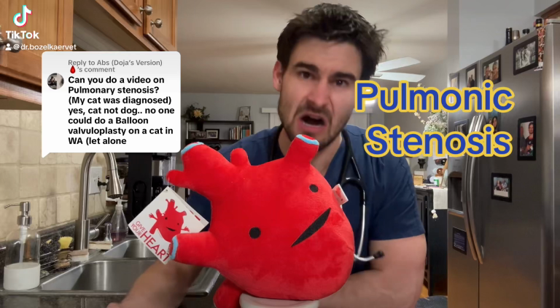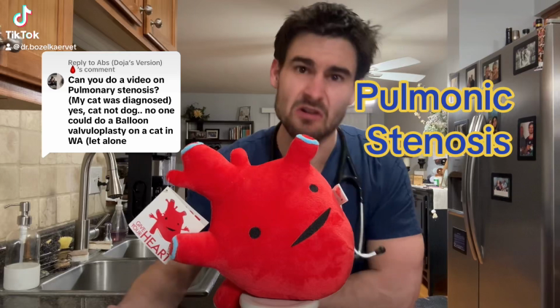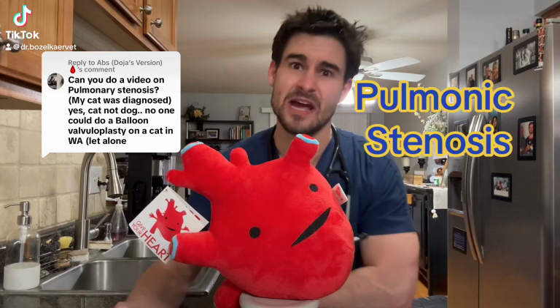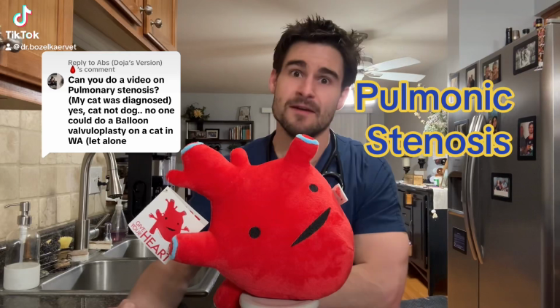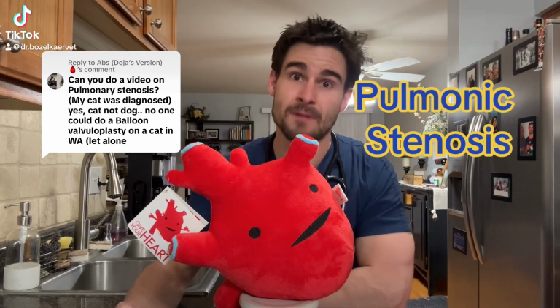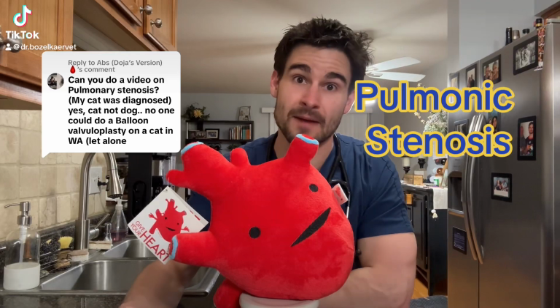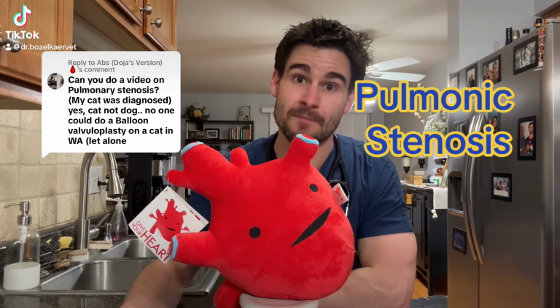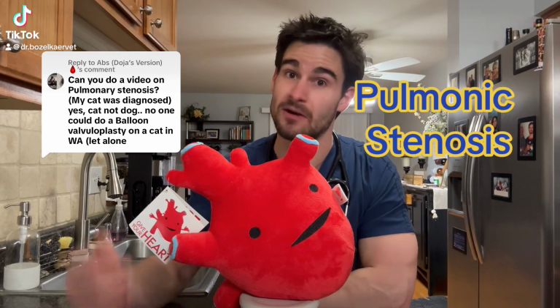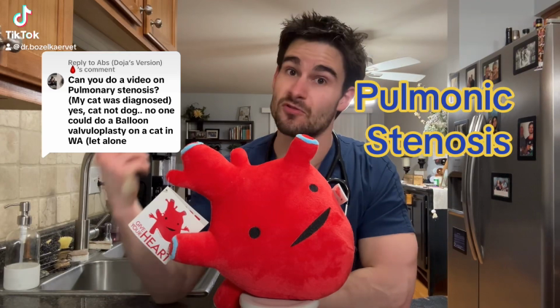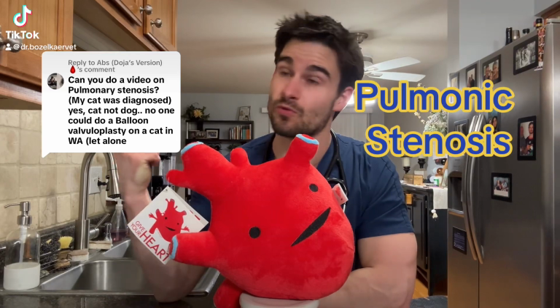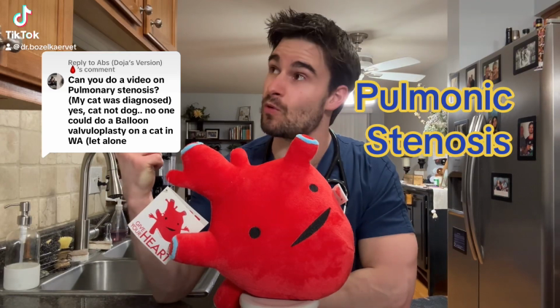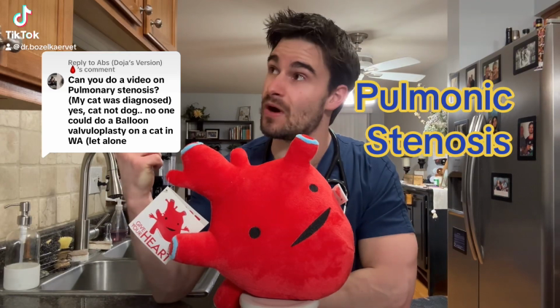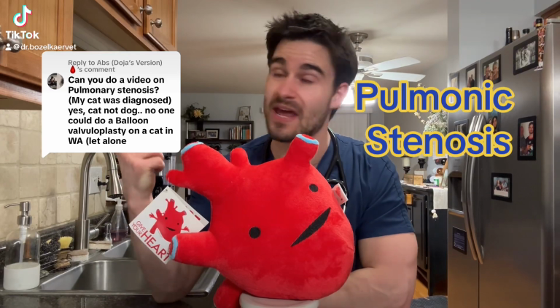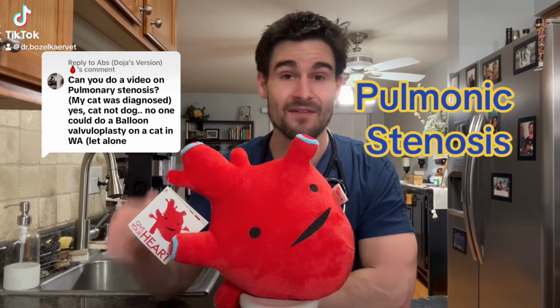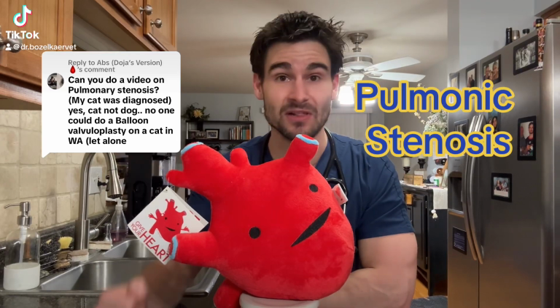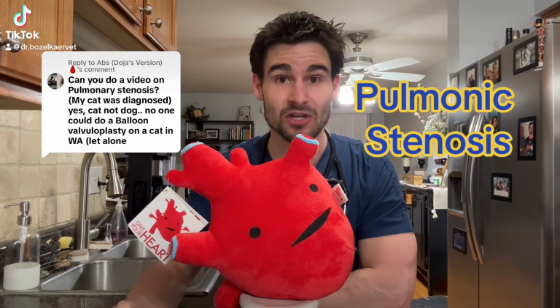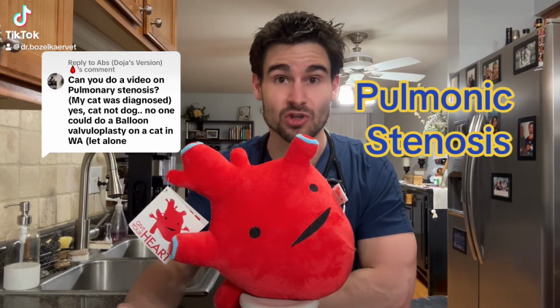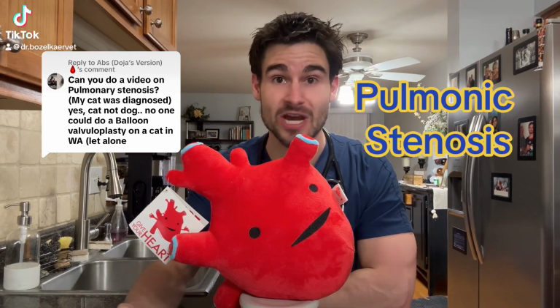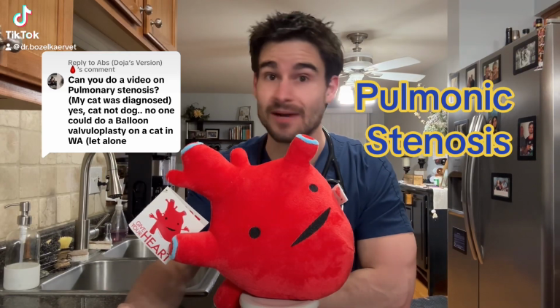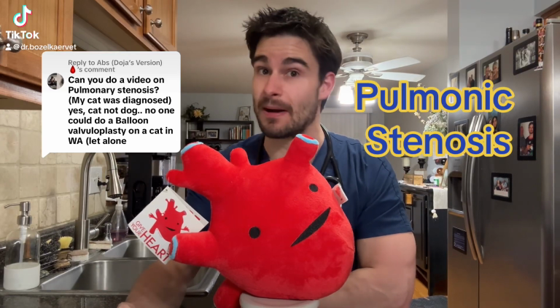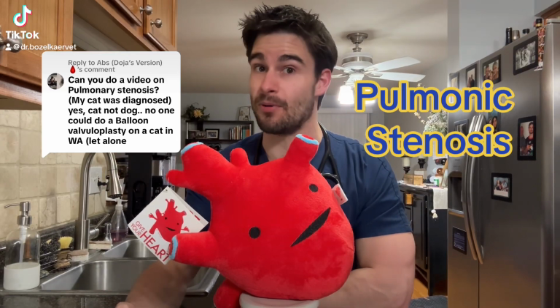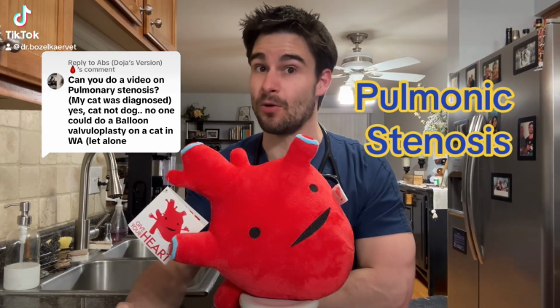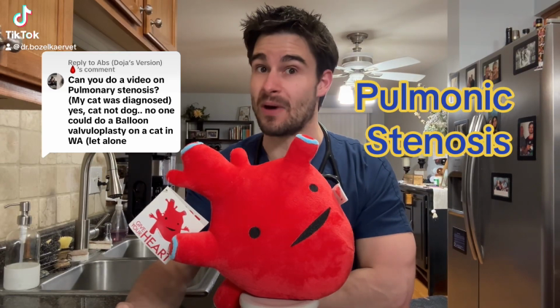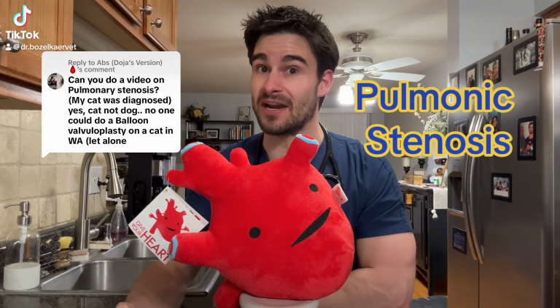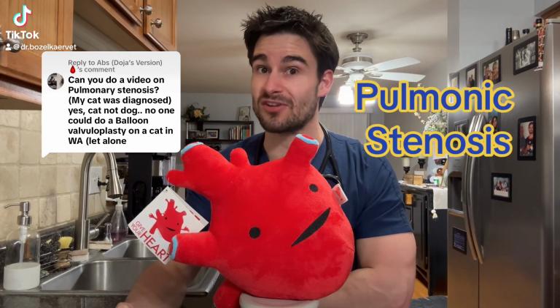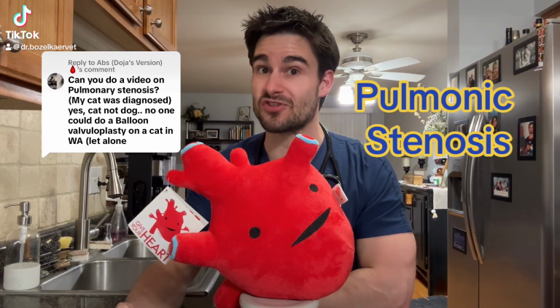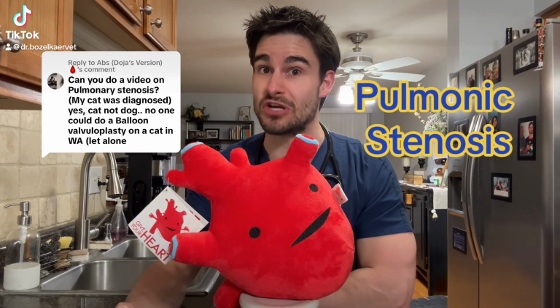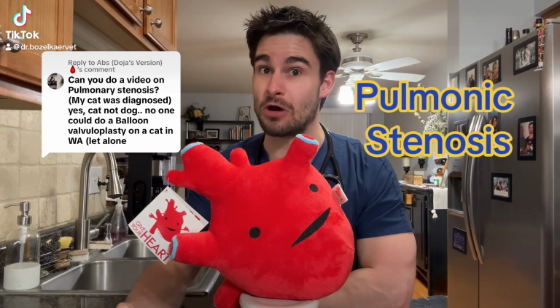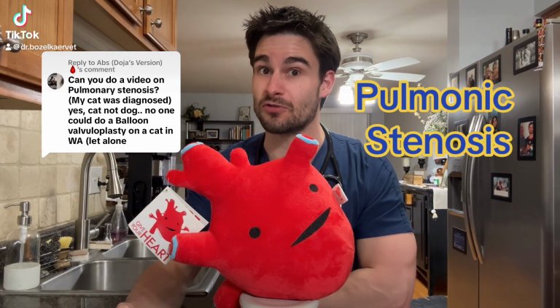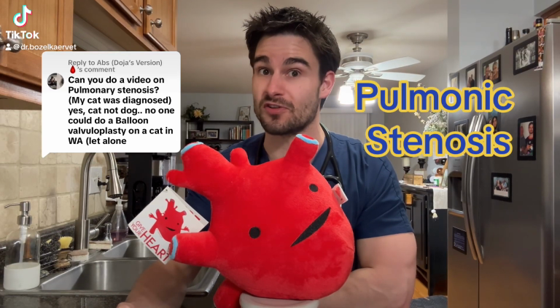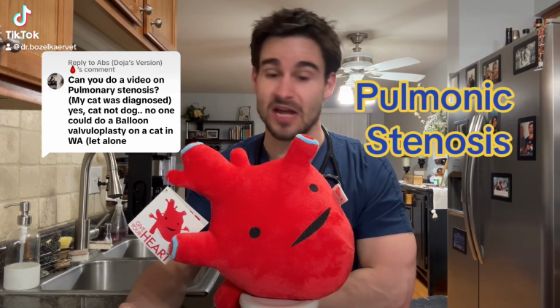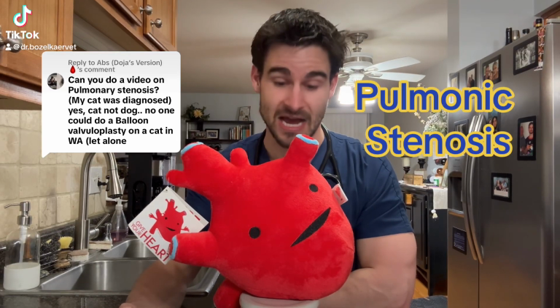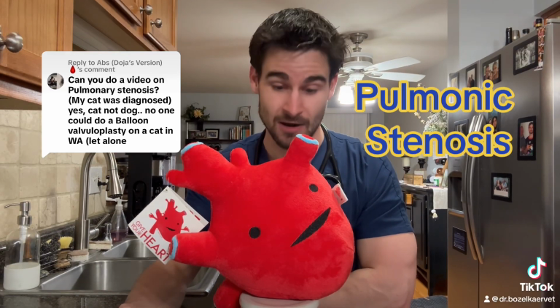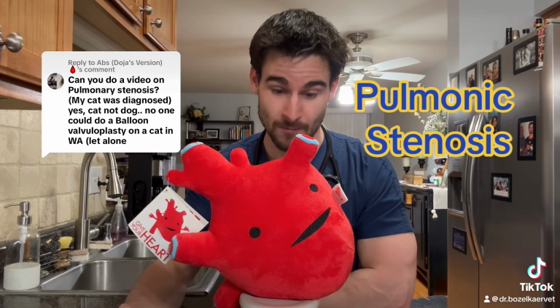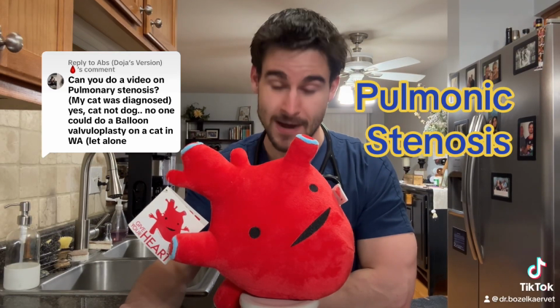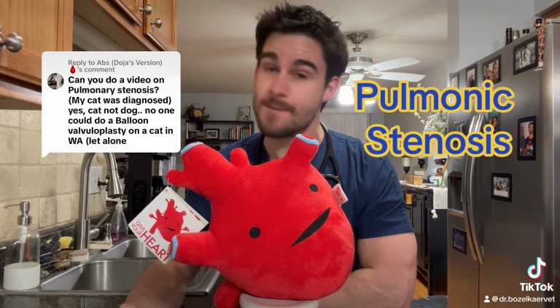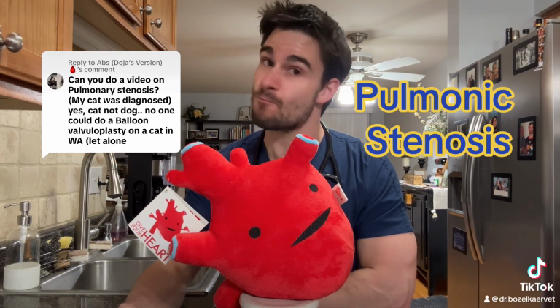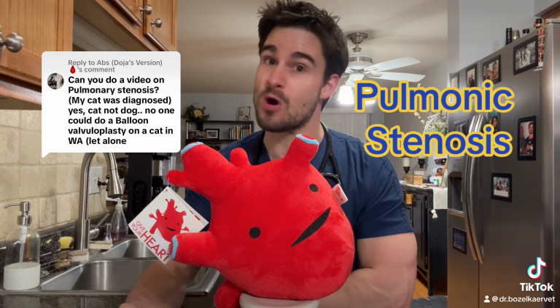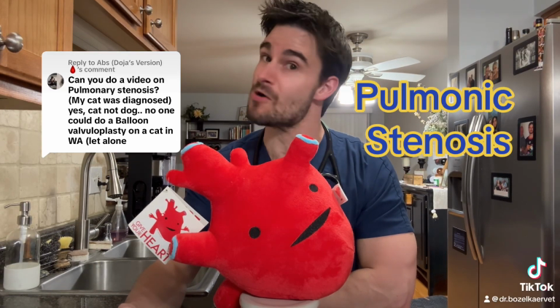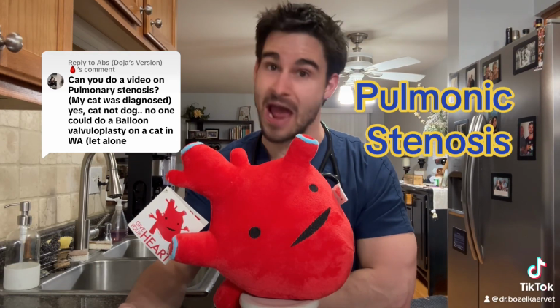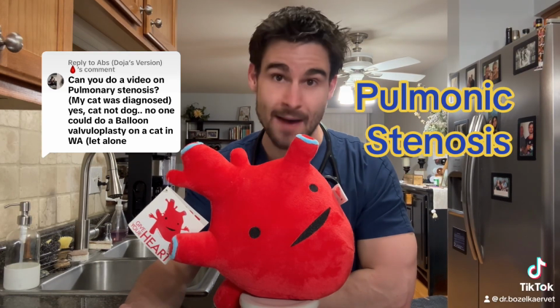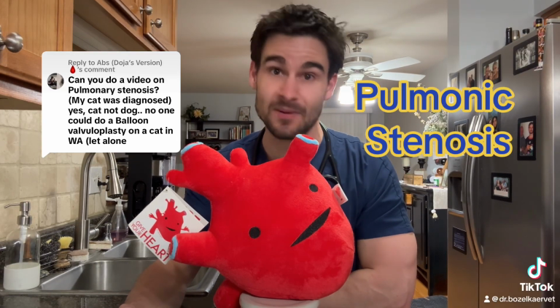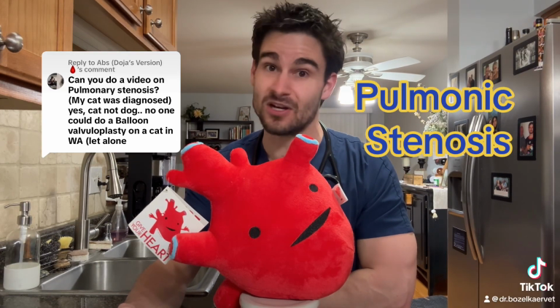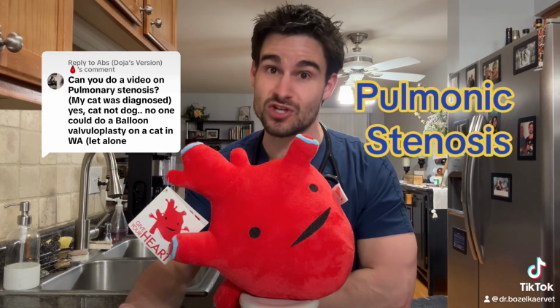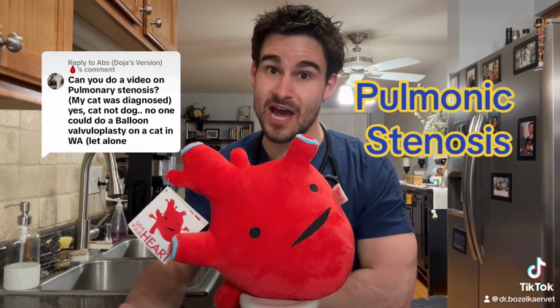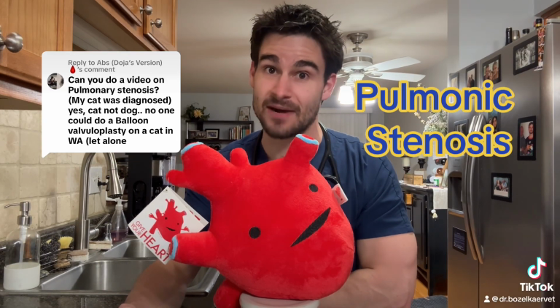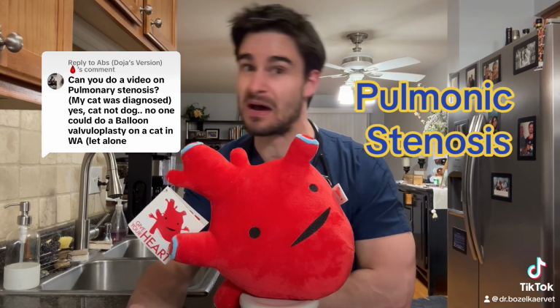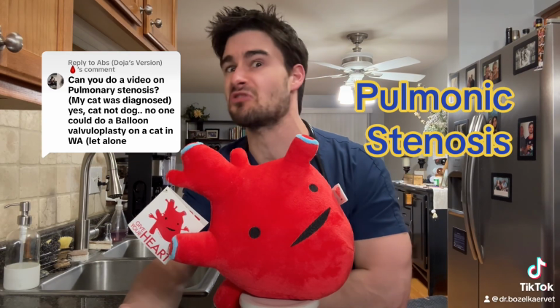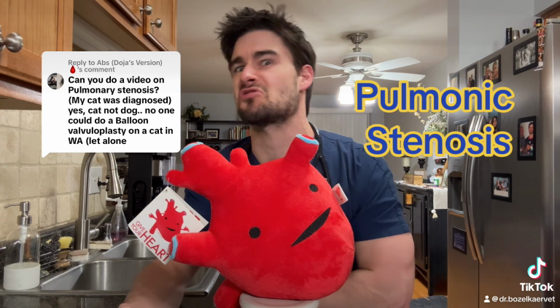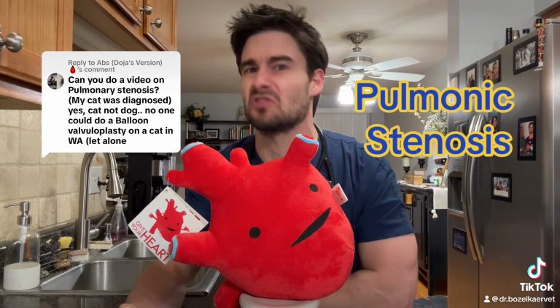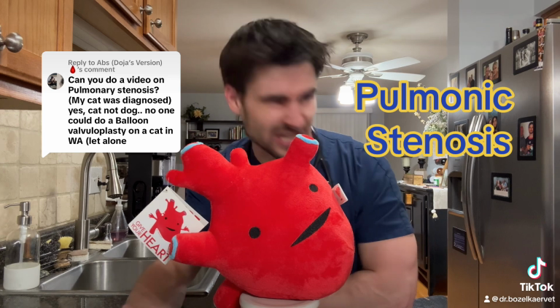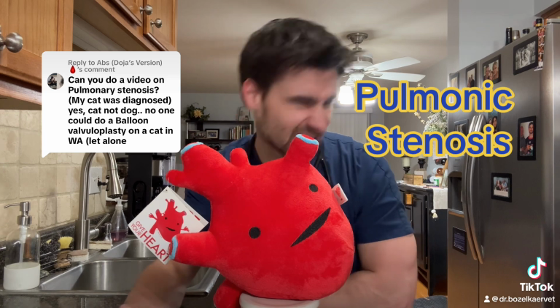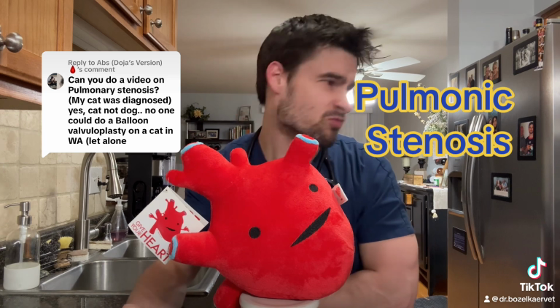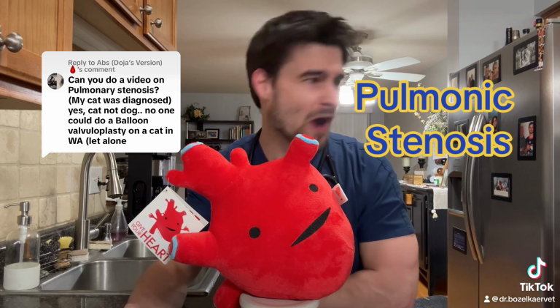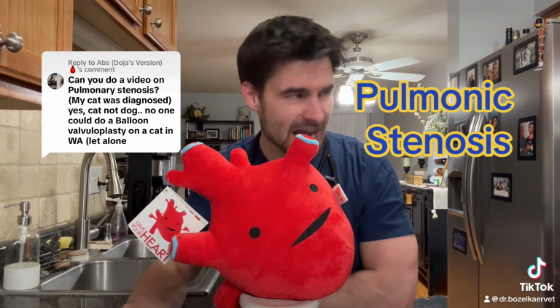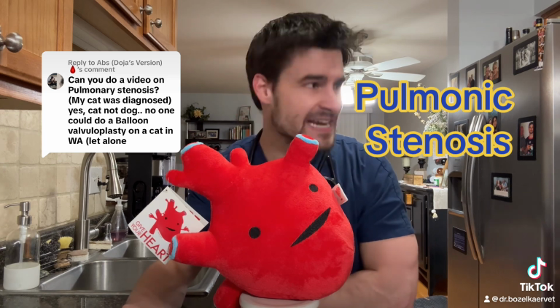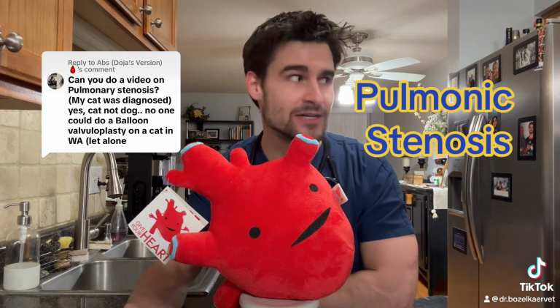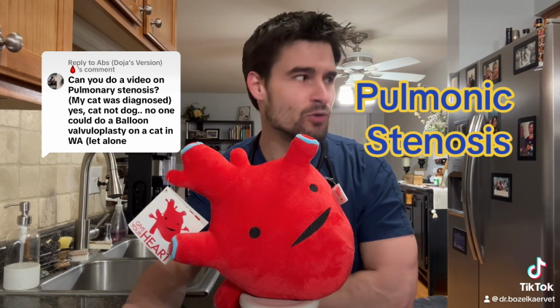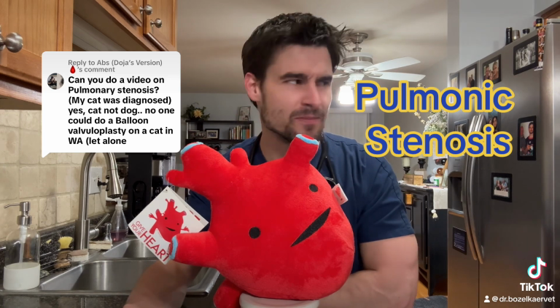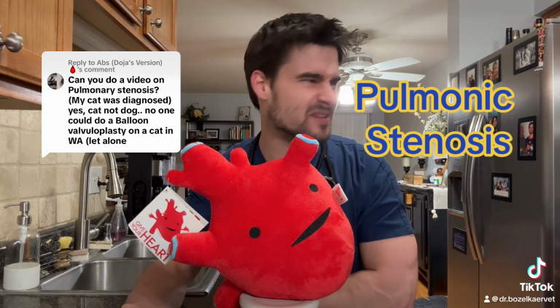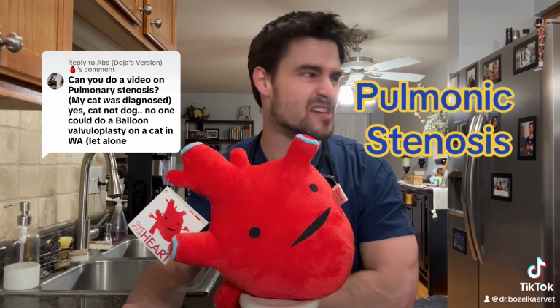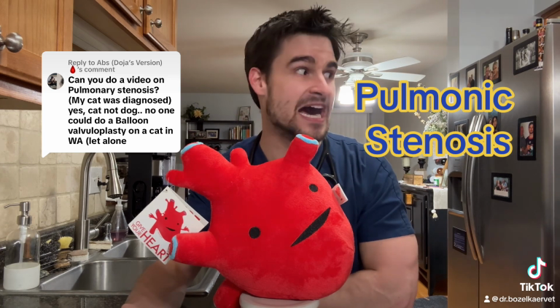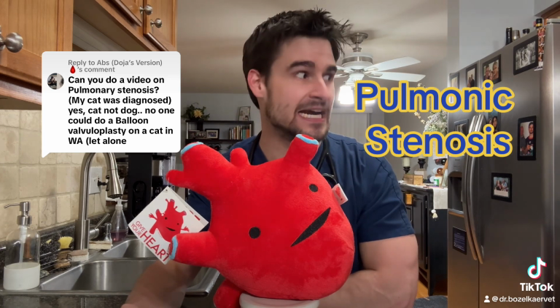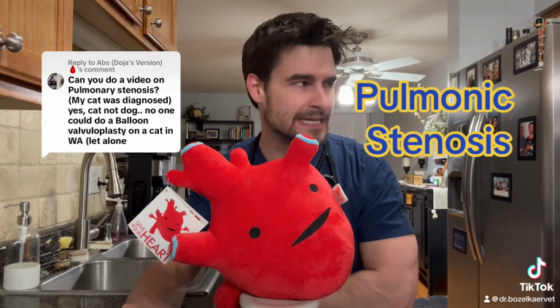Okay pet parents, we want to have a little chat about pulmonic stenosis. We're happy to chat about it, so let's rock into it, Biscotti.